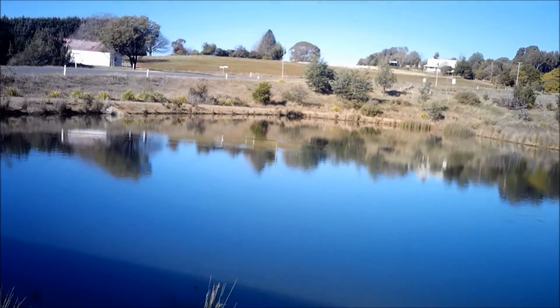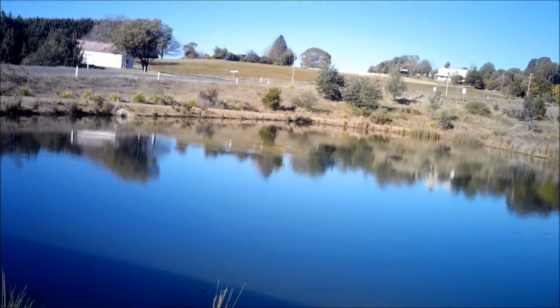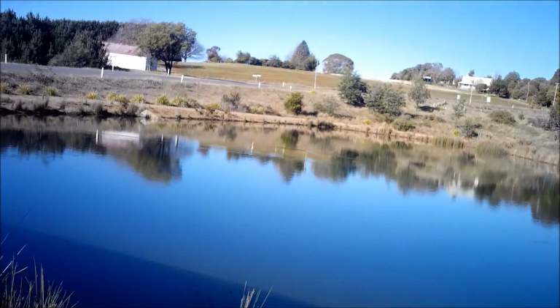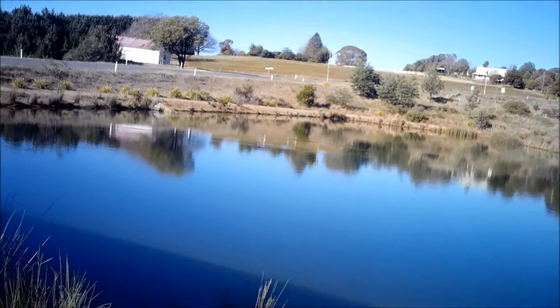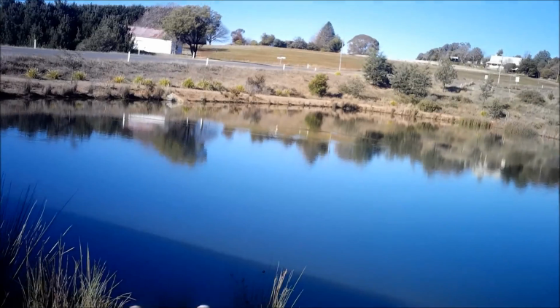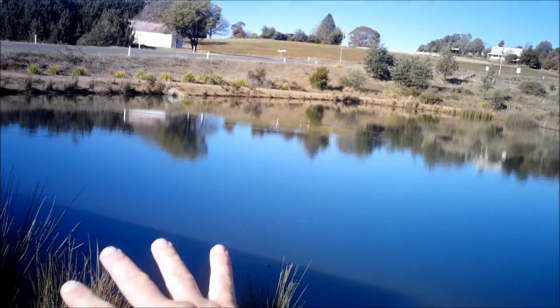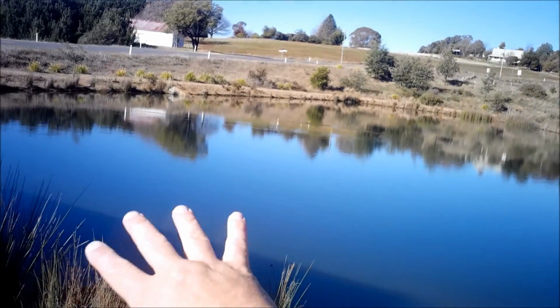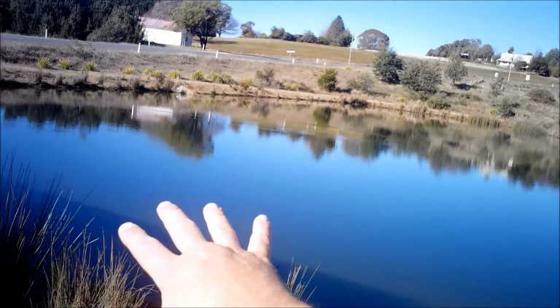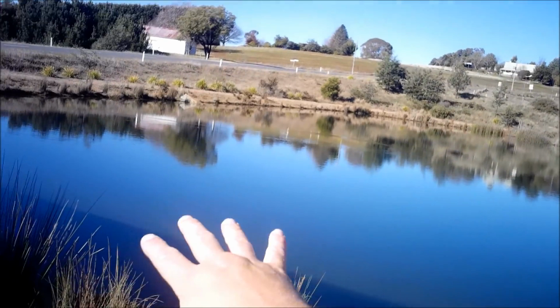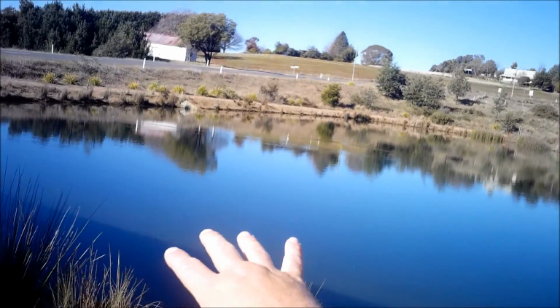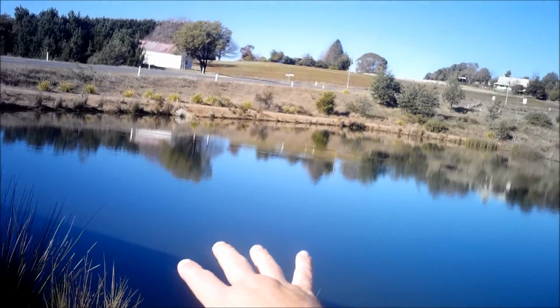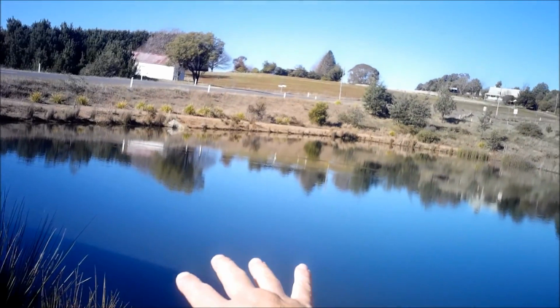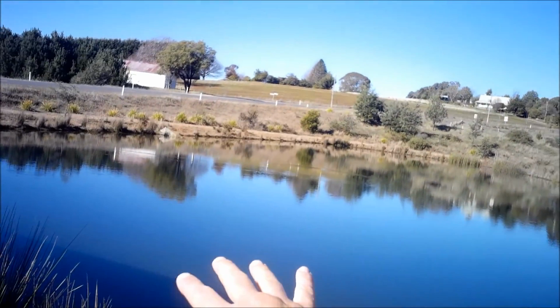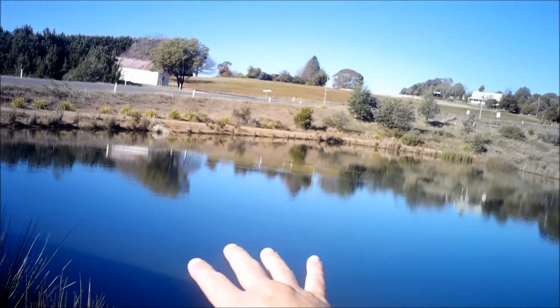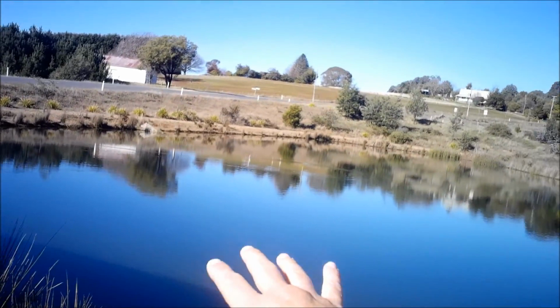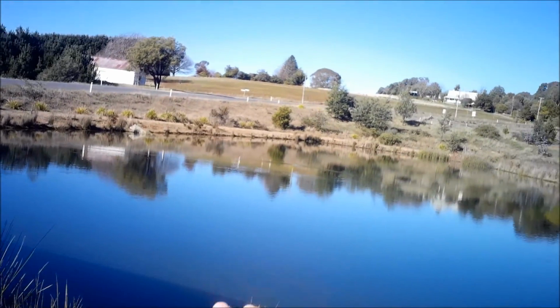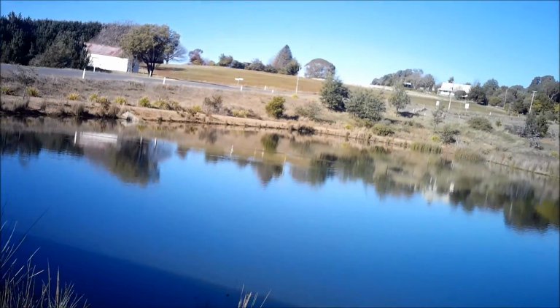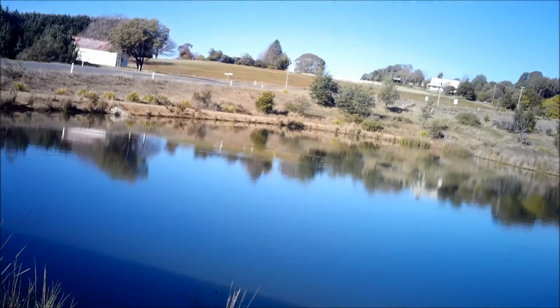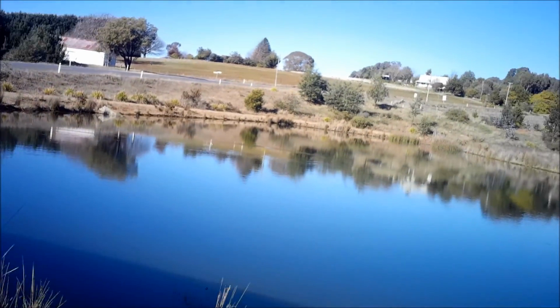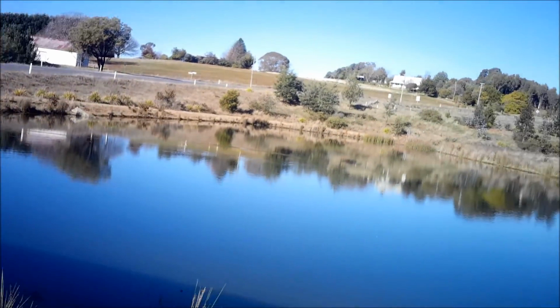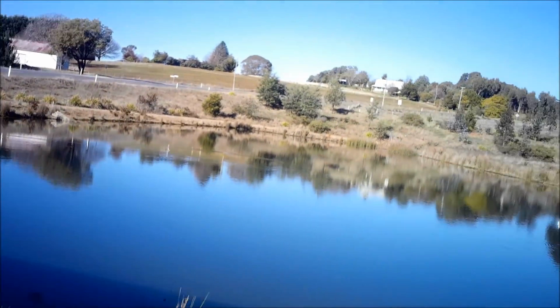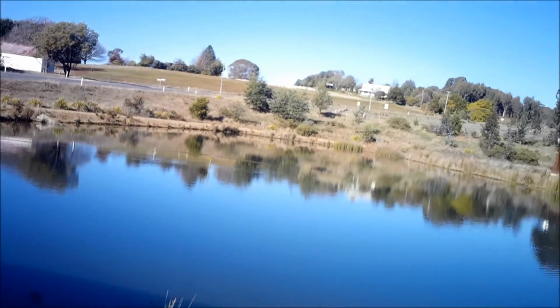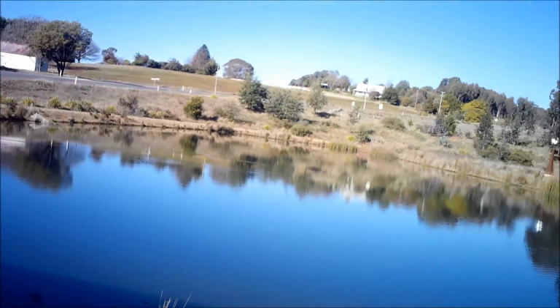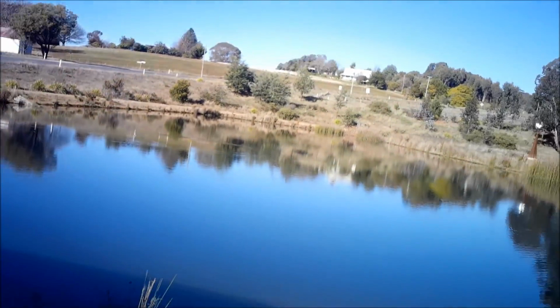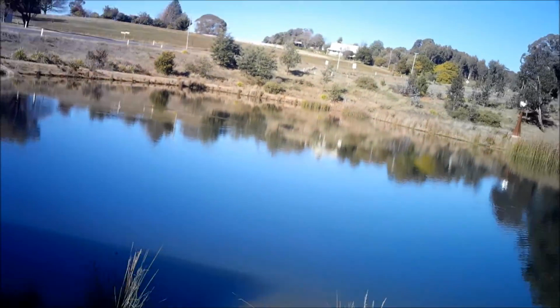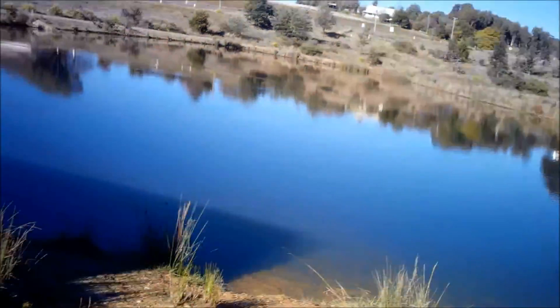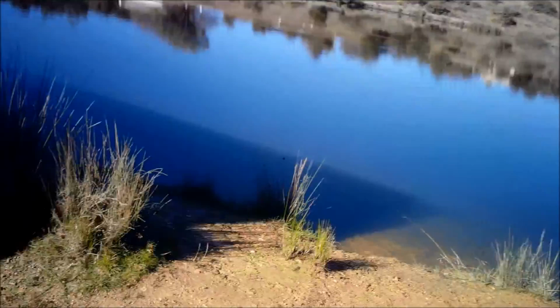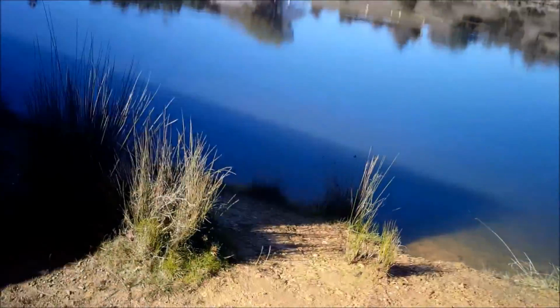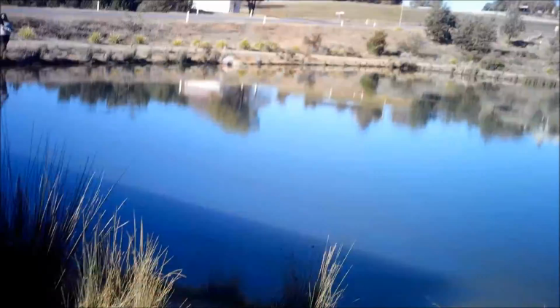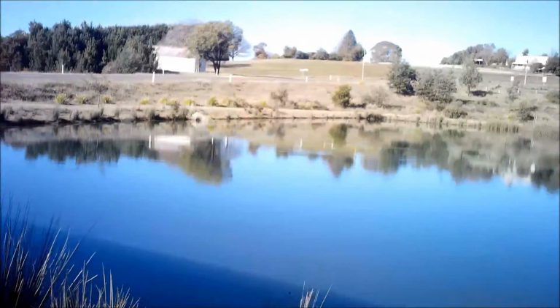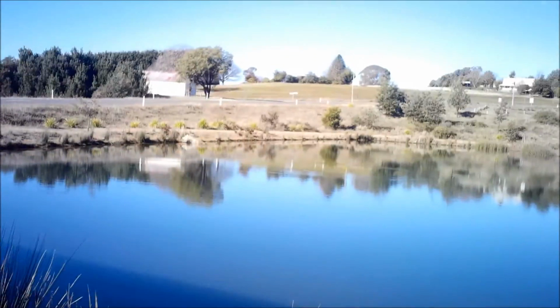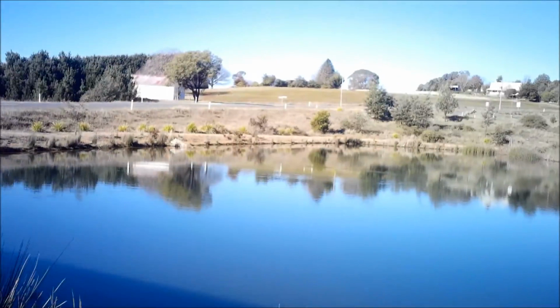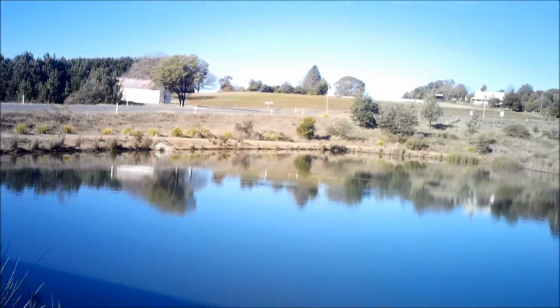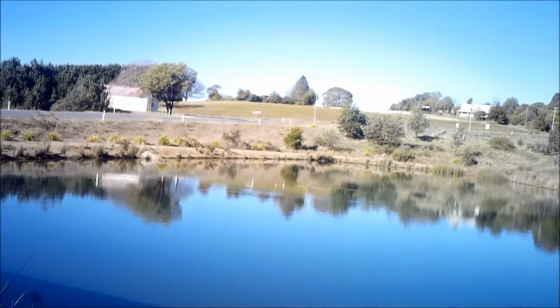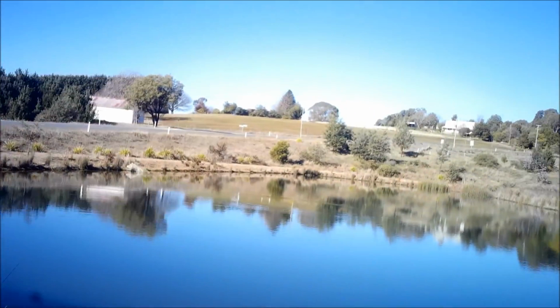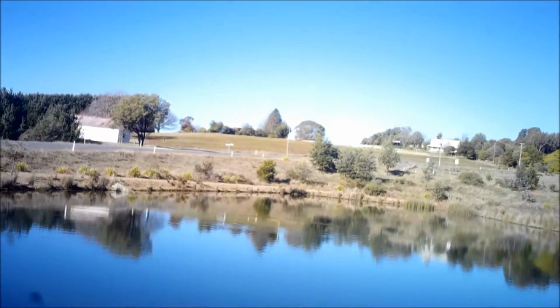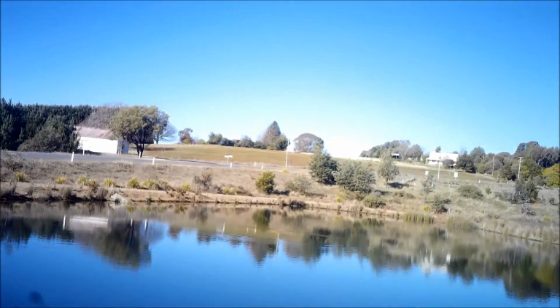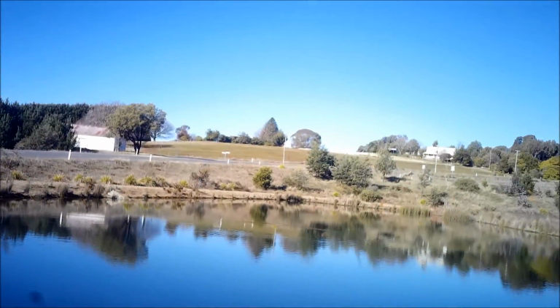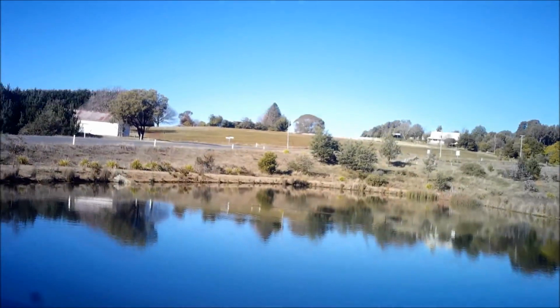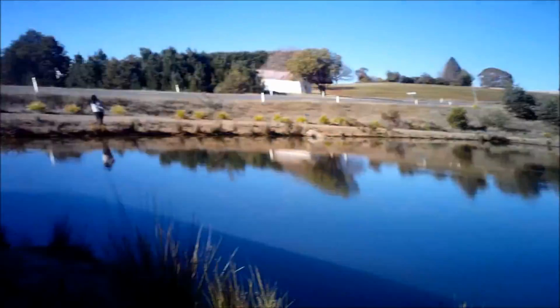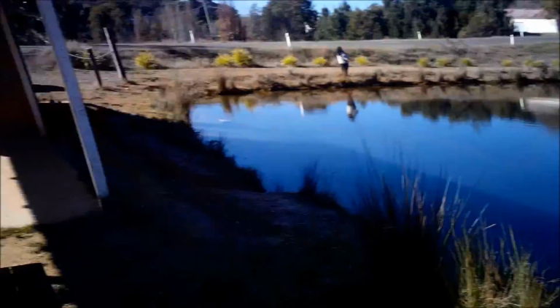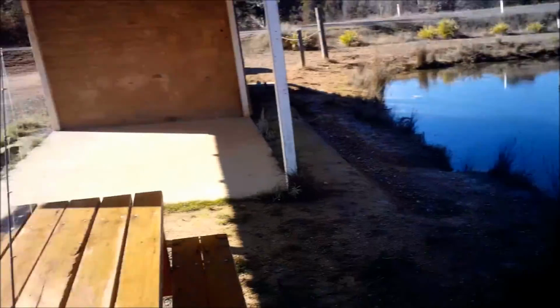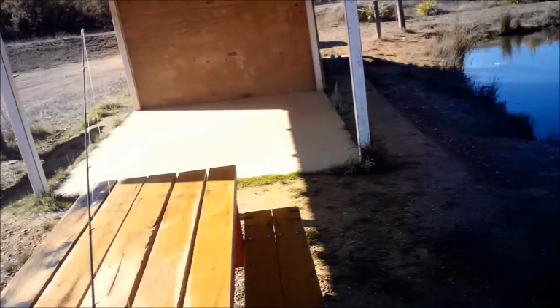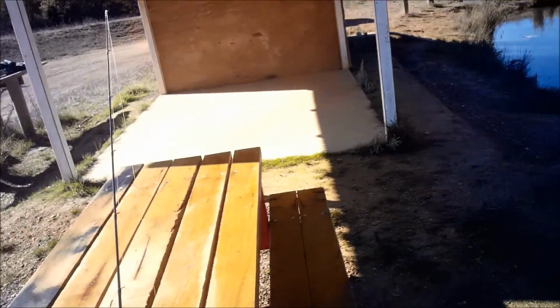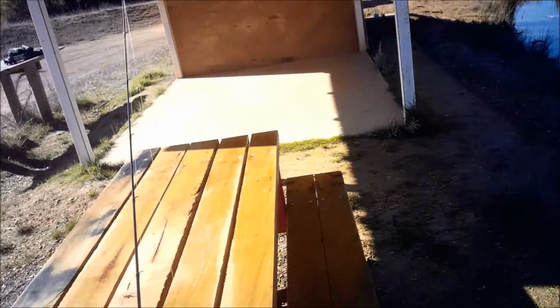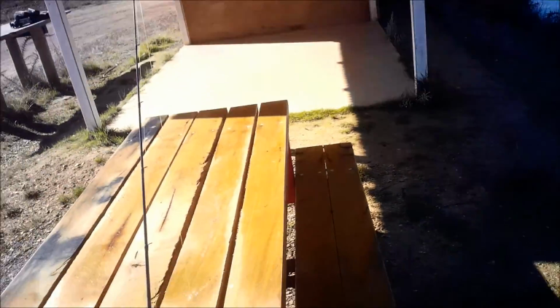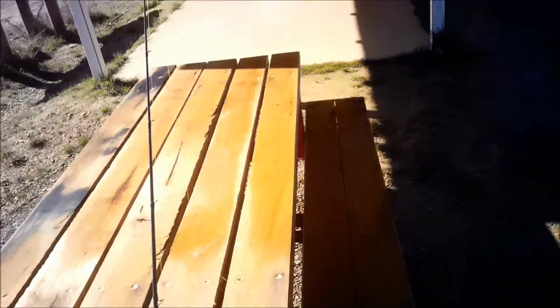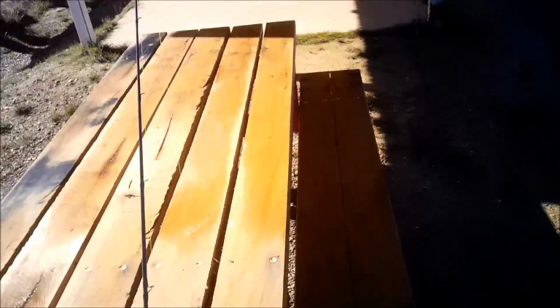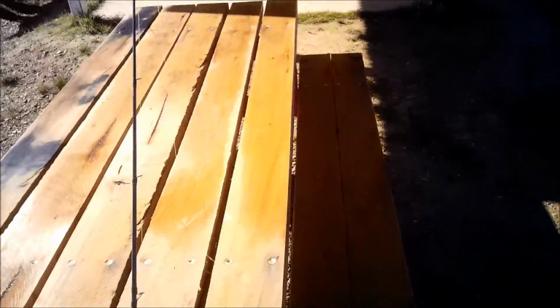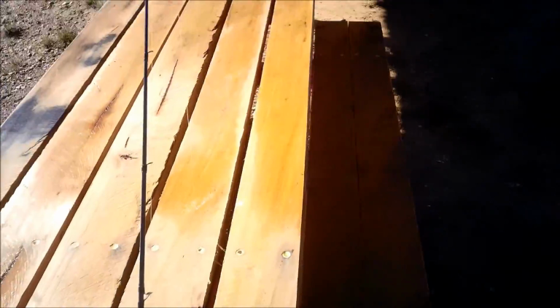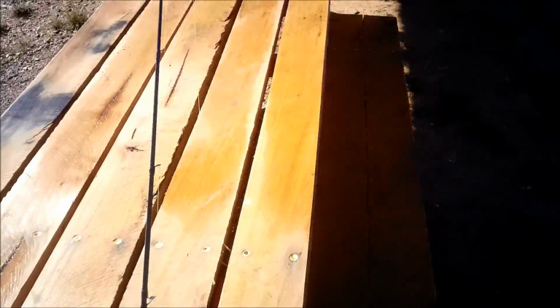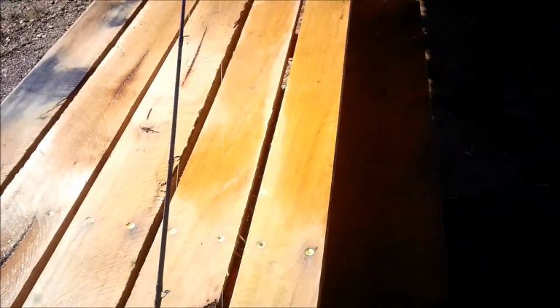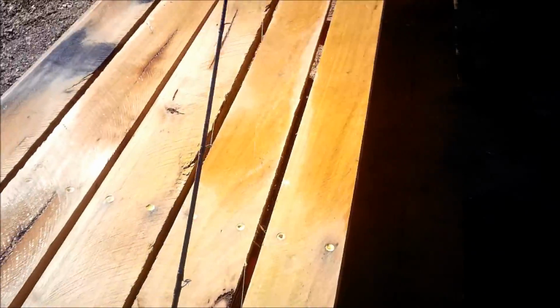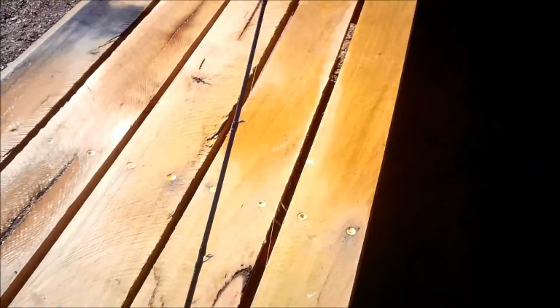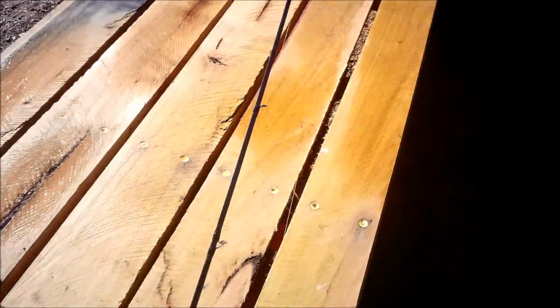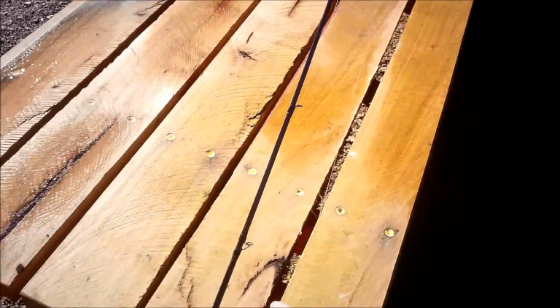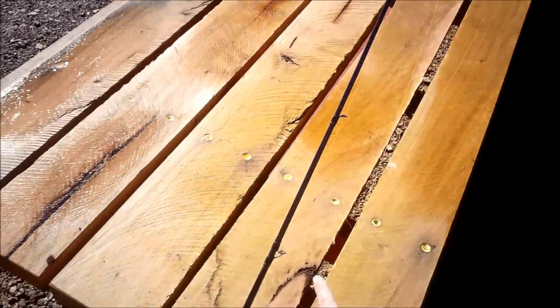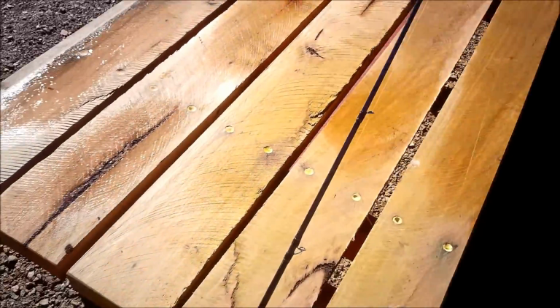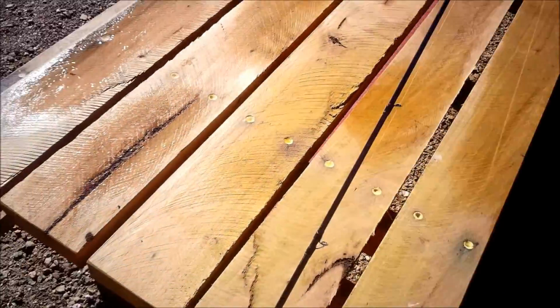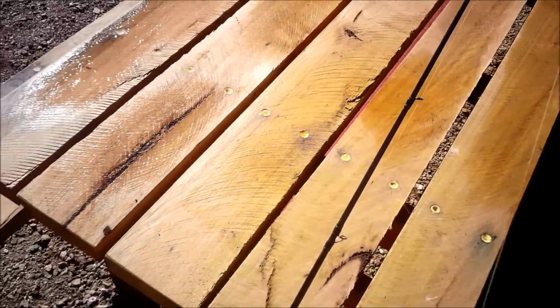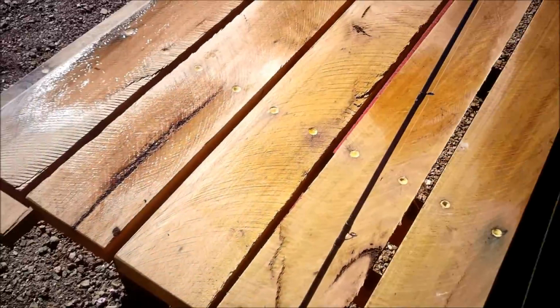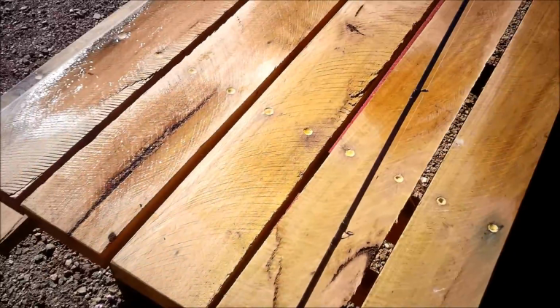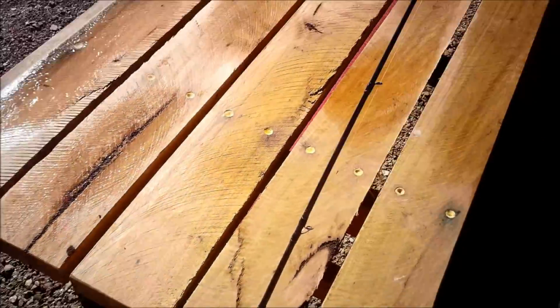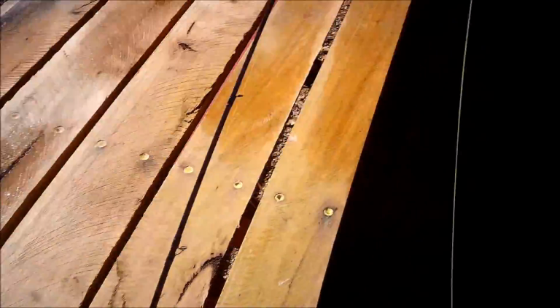I'm just going to play with the bathymetric mapping on my GPS, on my Deeper Pro Plus unit.